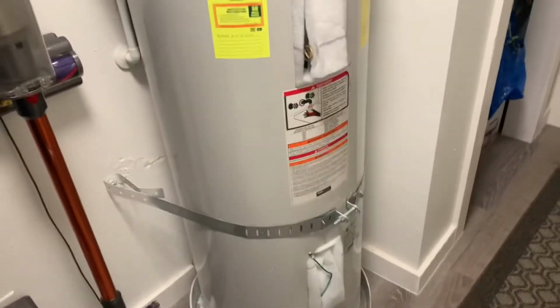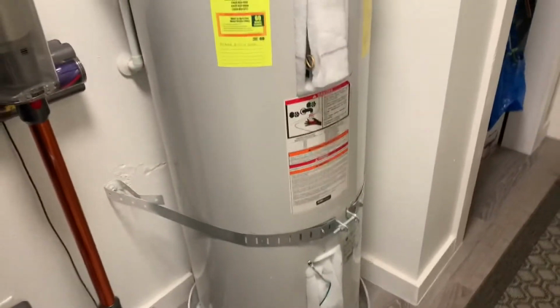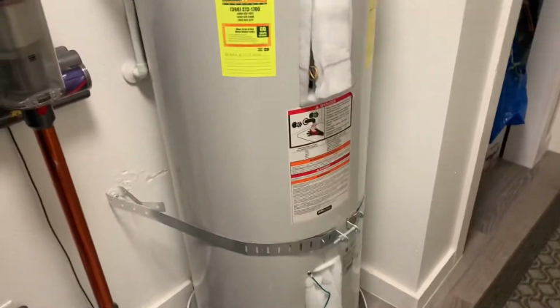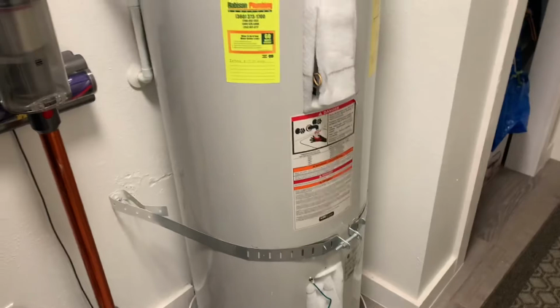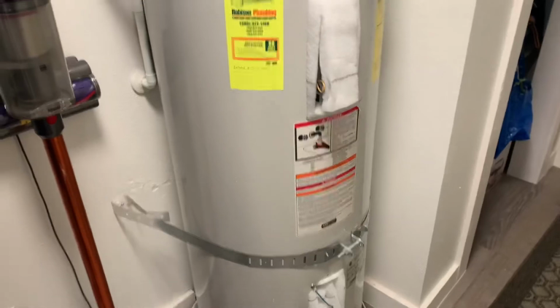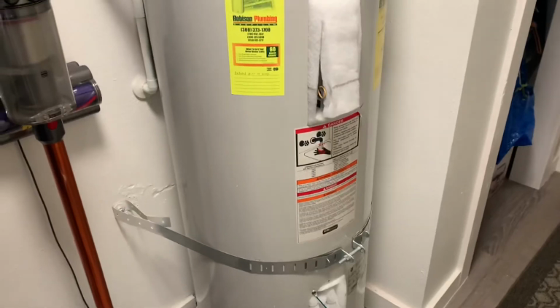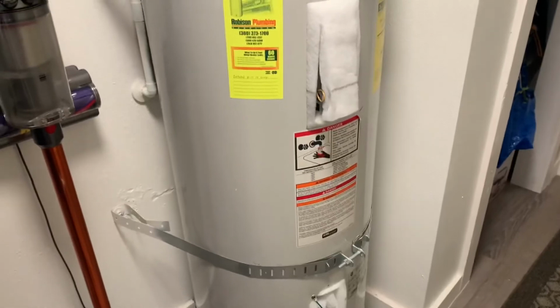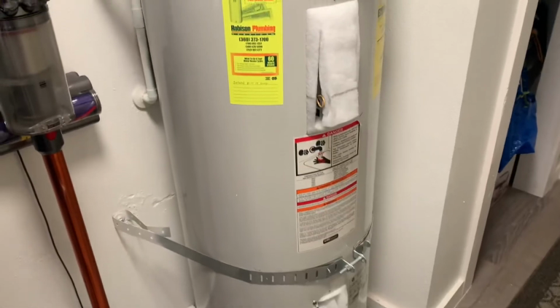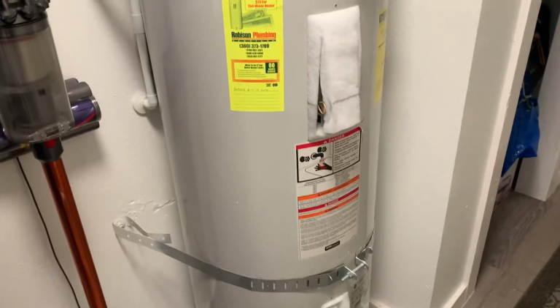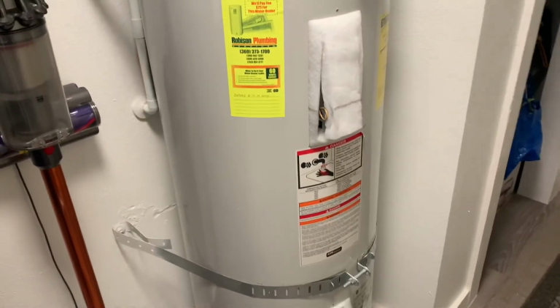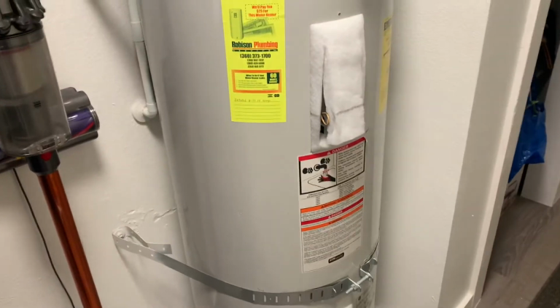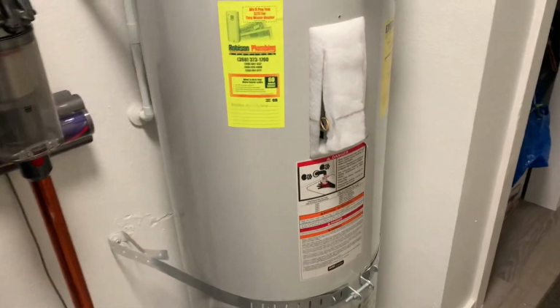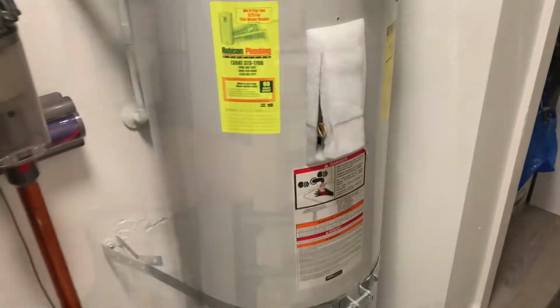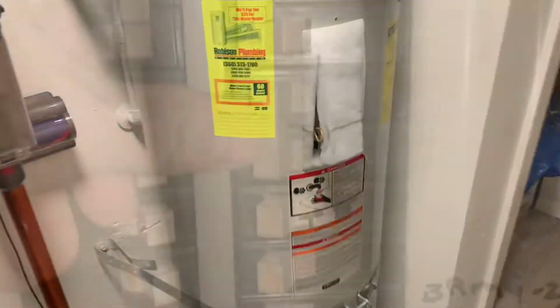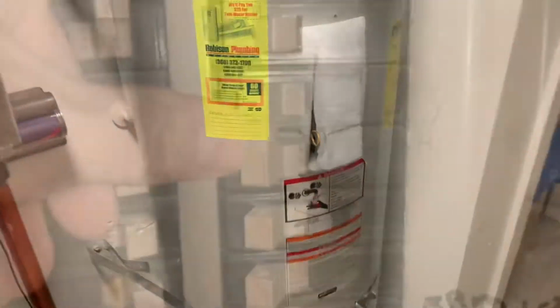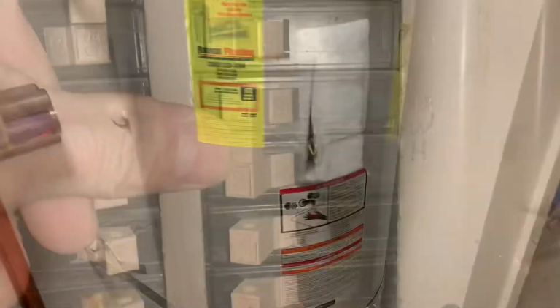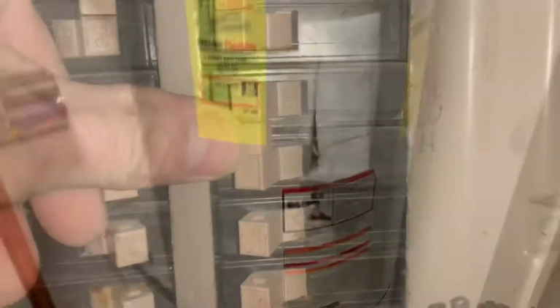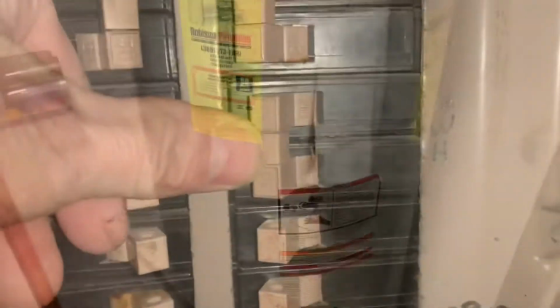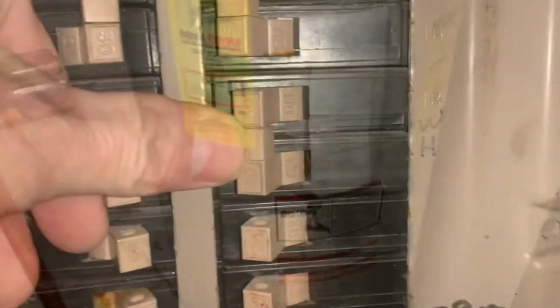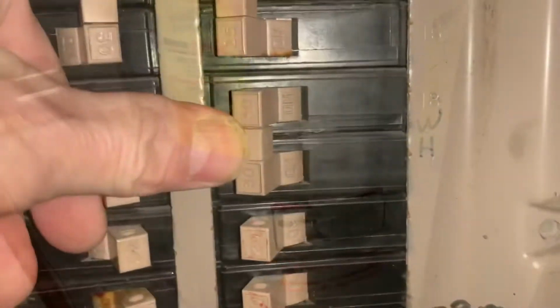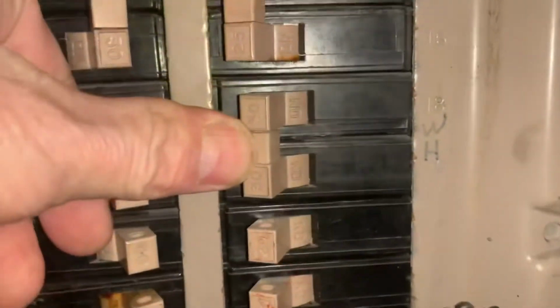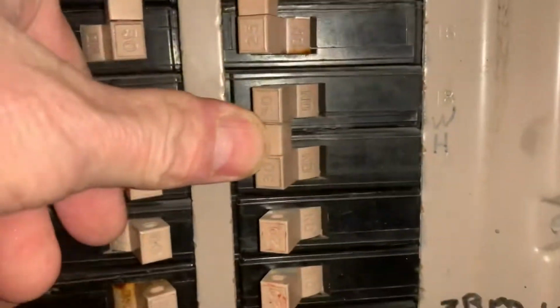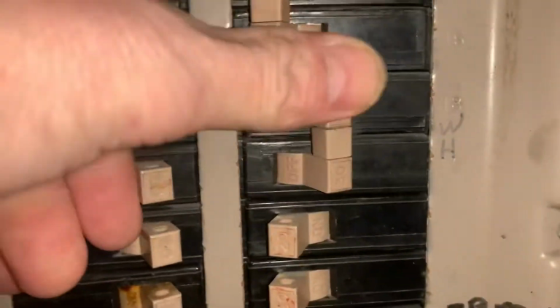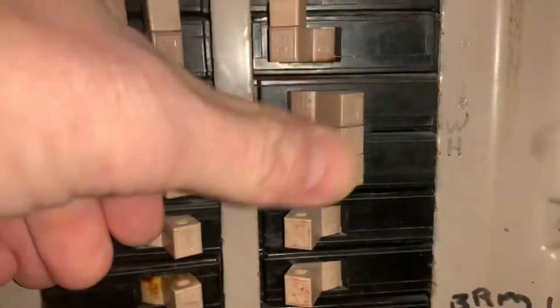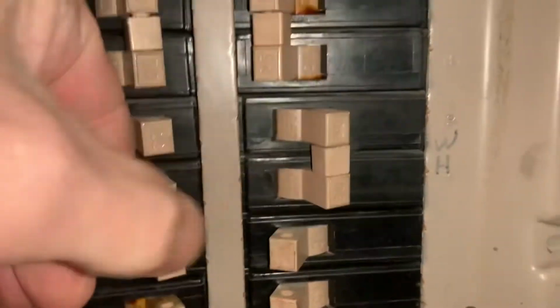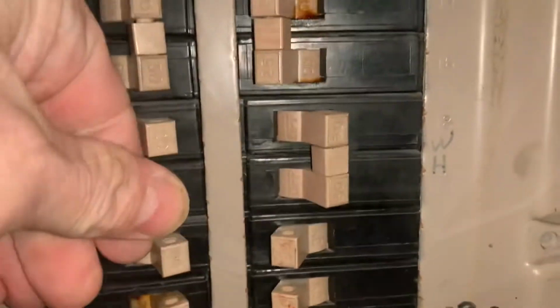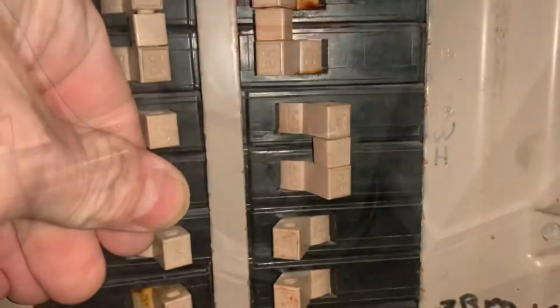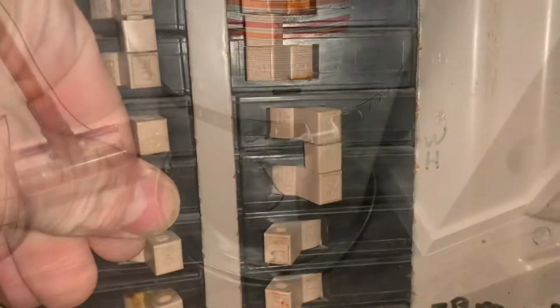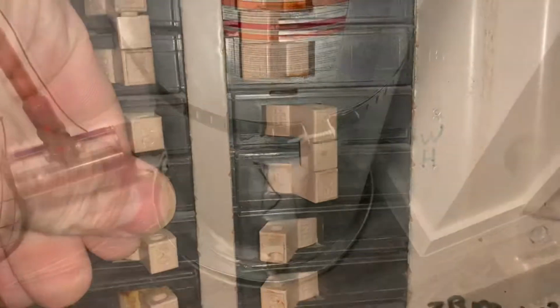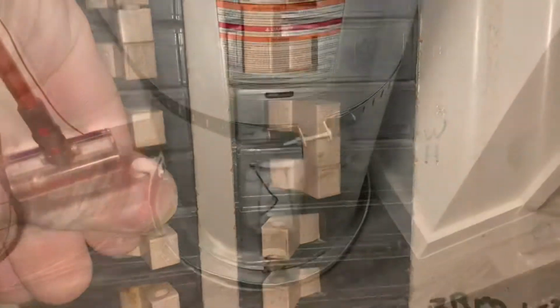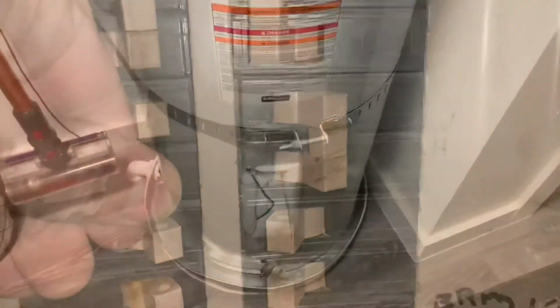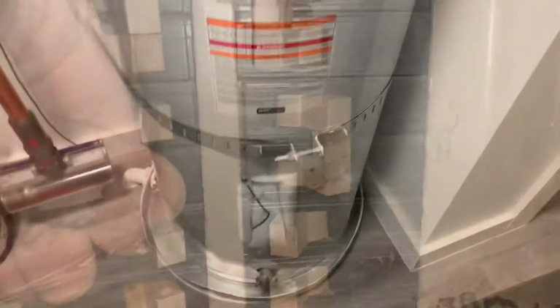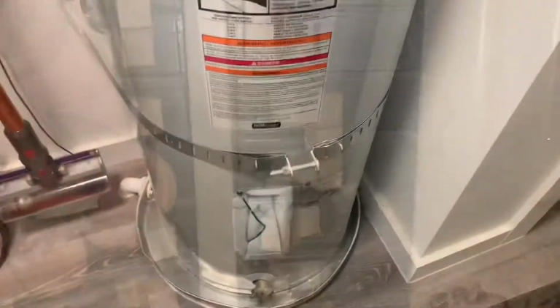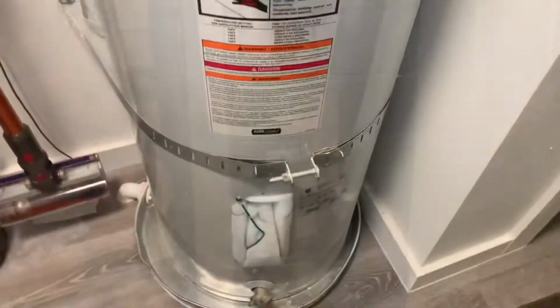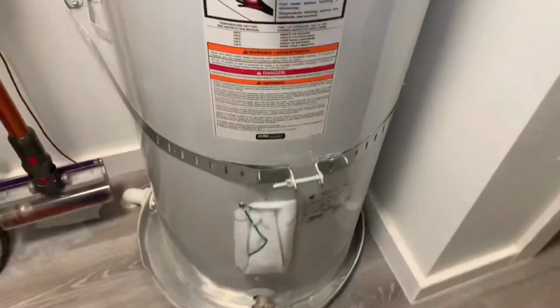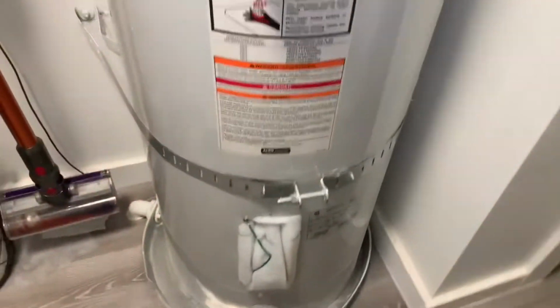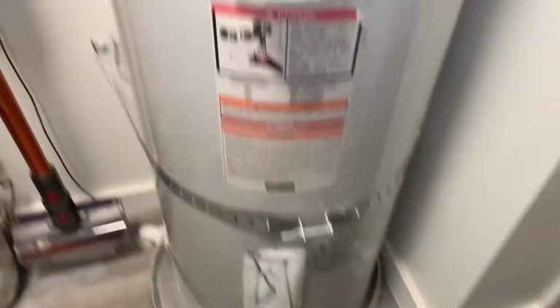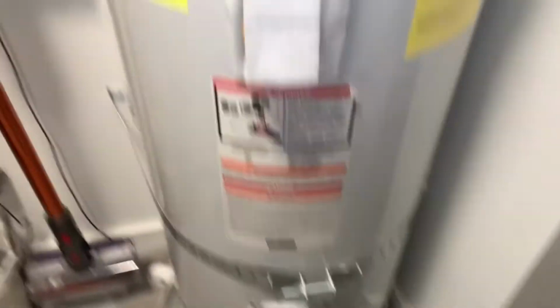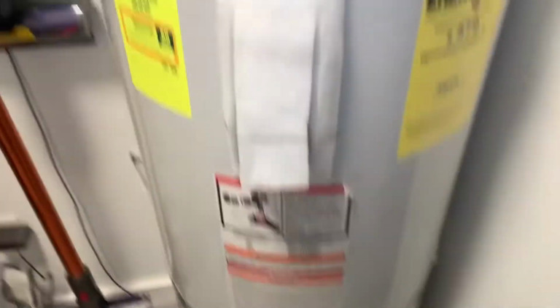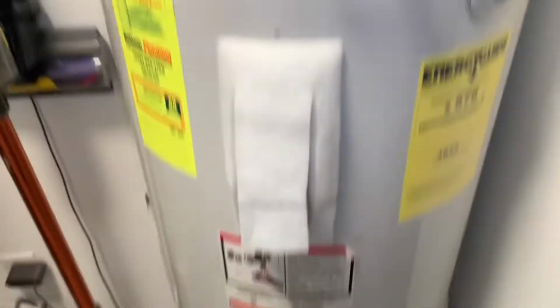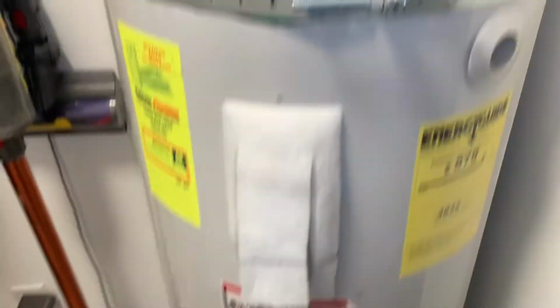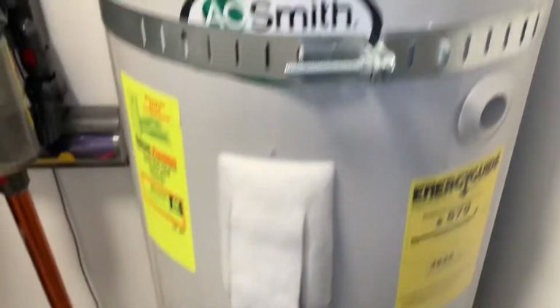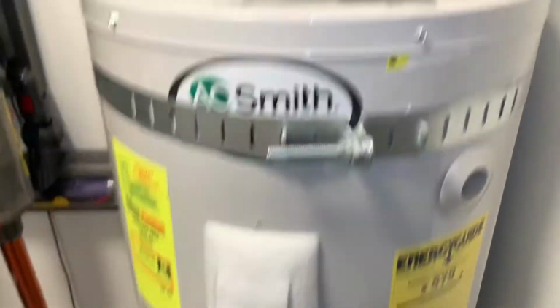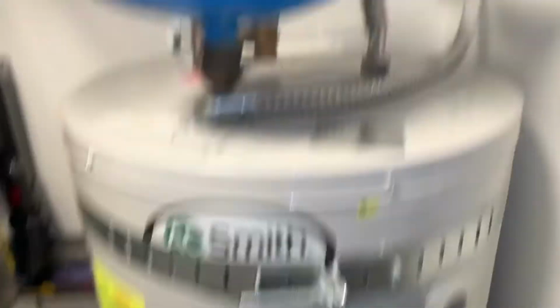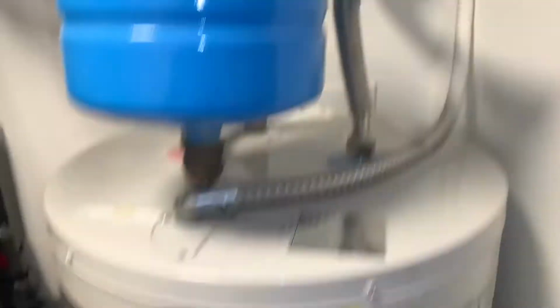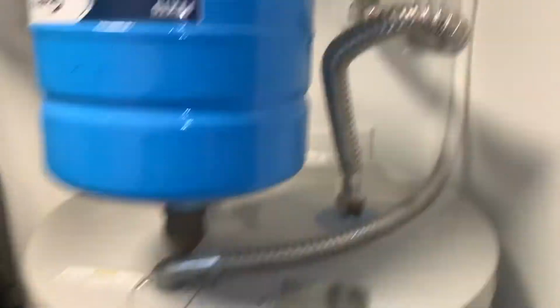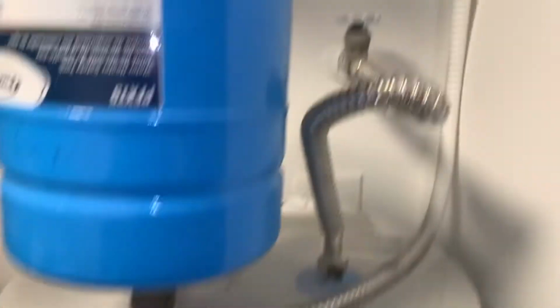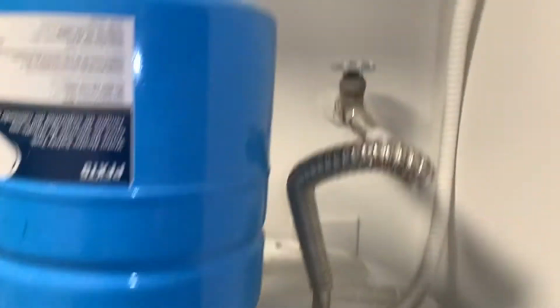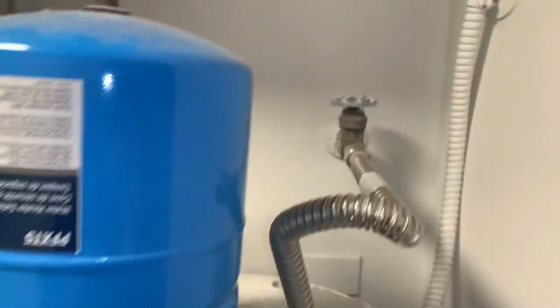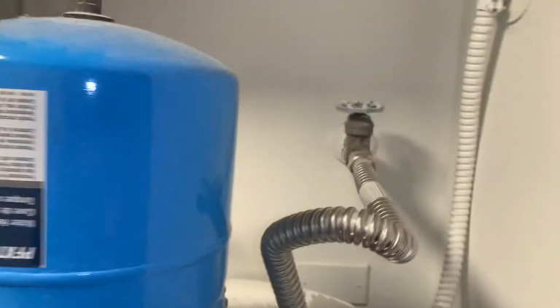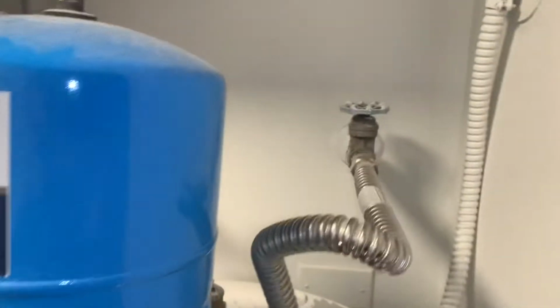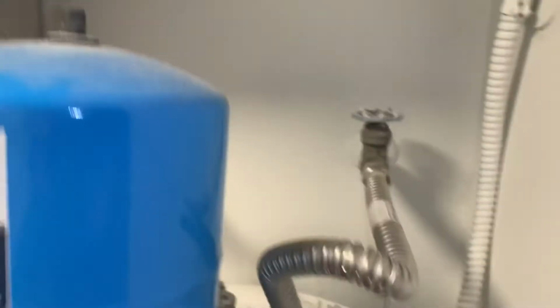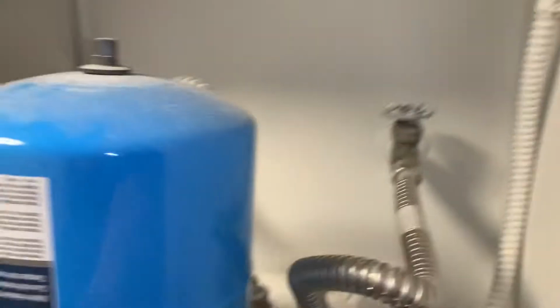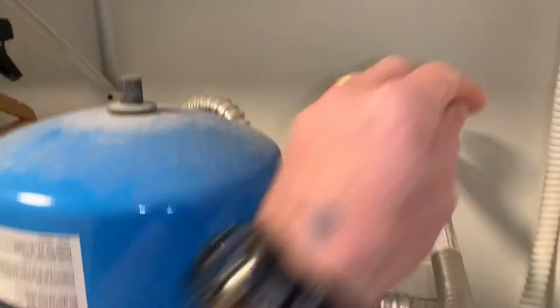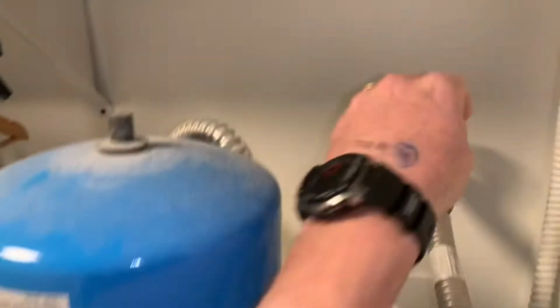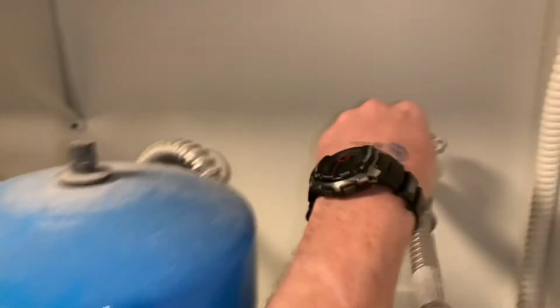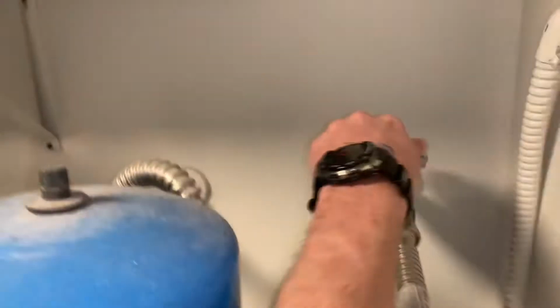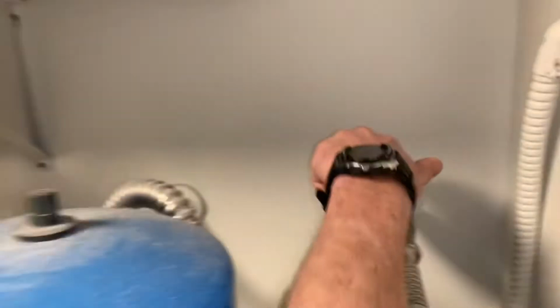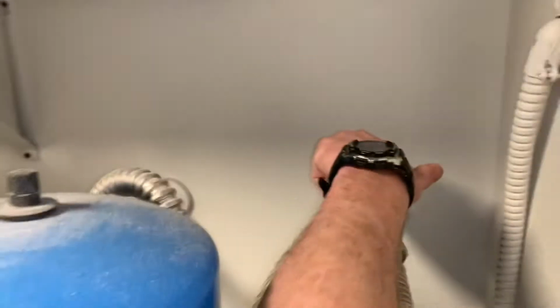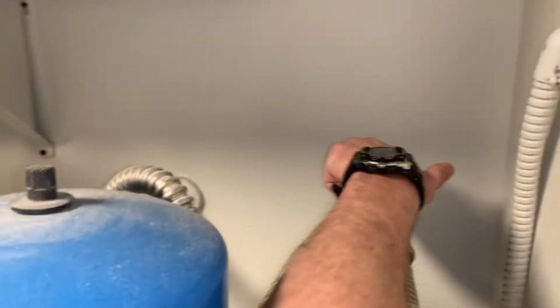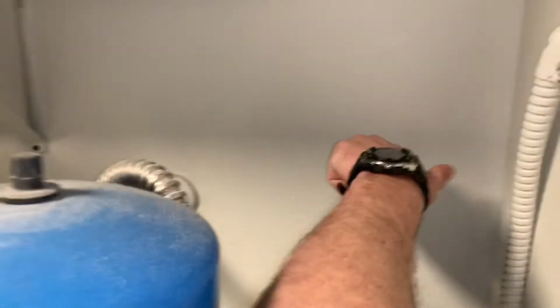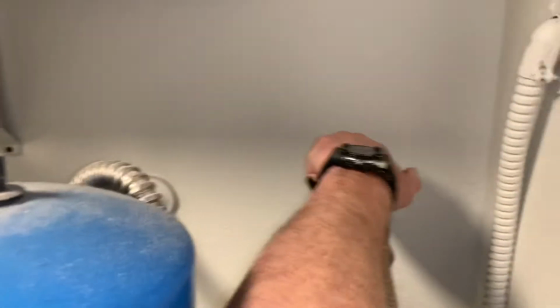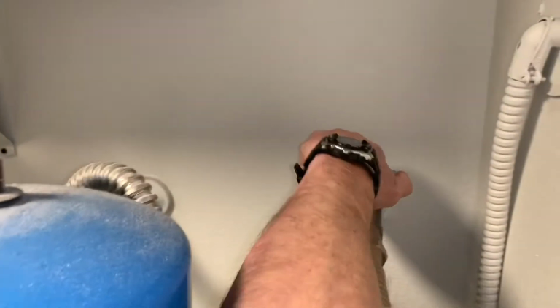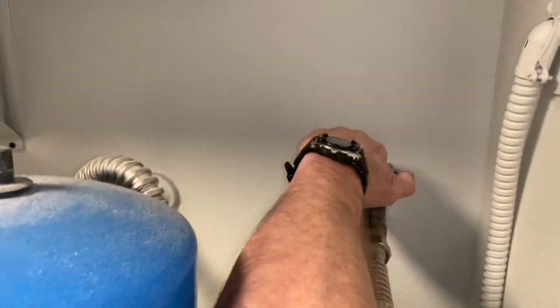Now I'm going to go shut the power off to the water heater. The next step is to turn the water off.